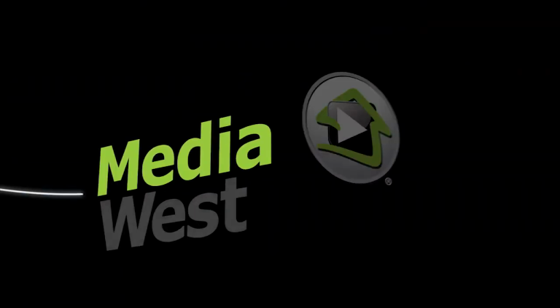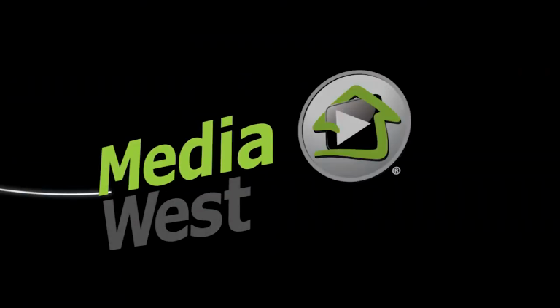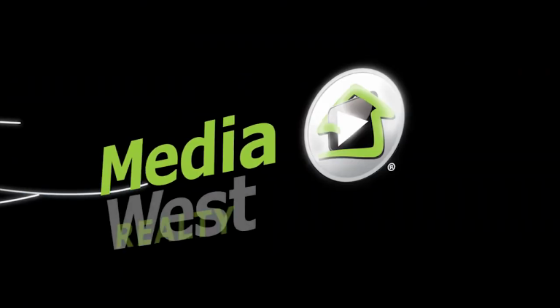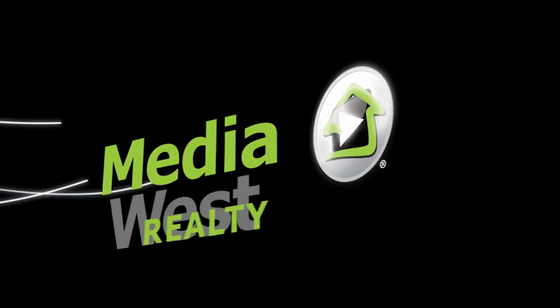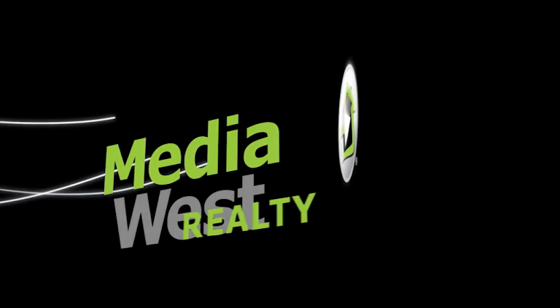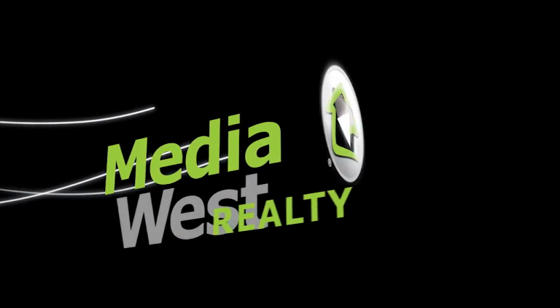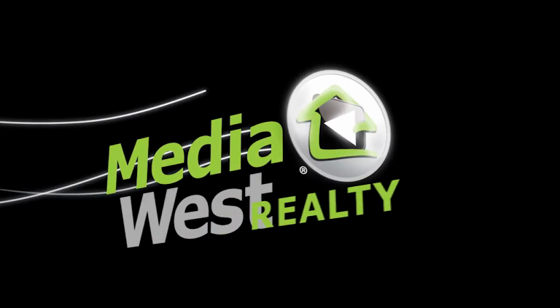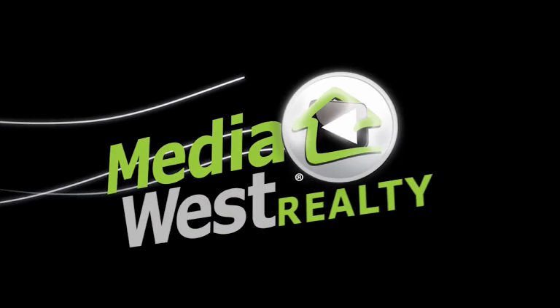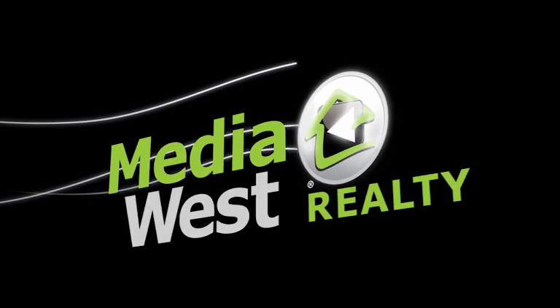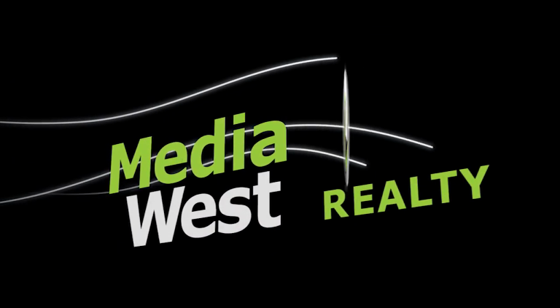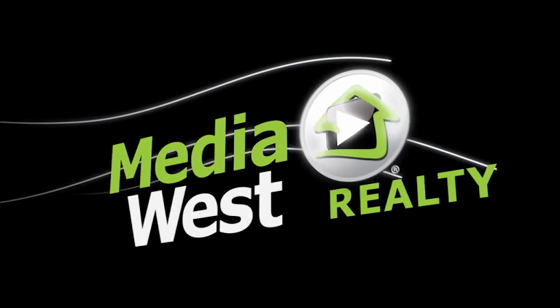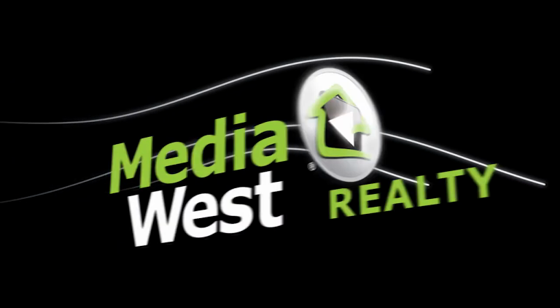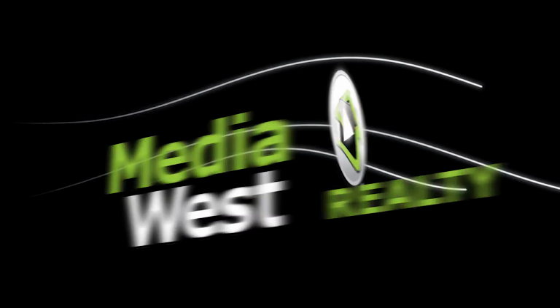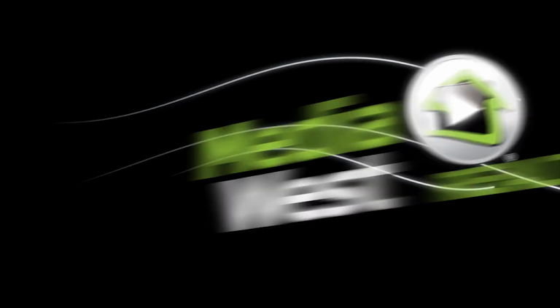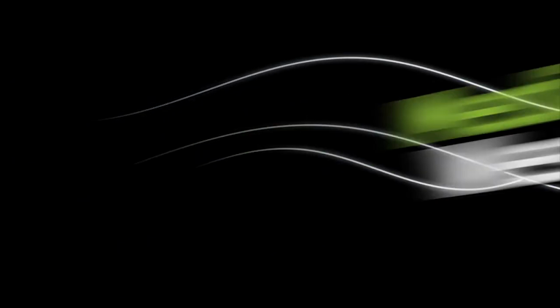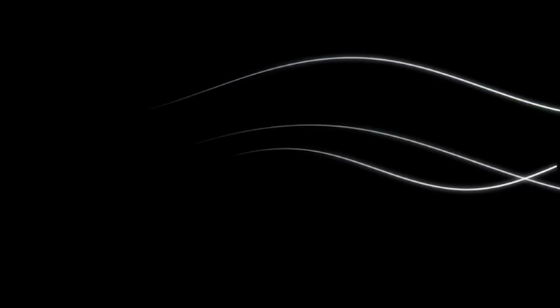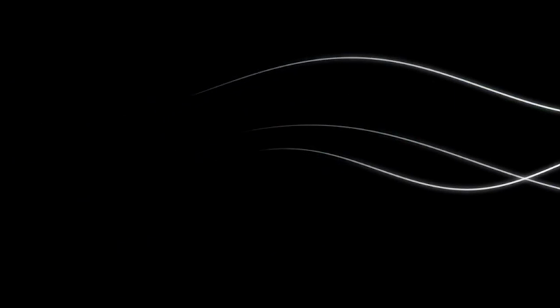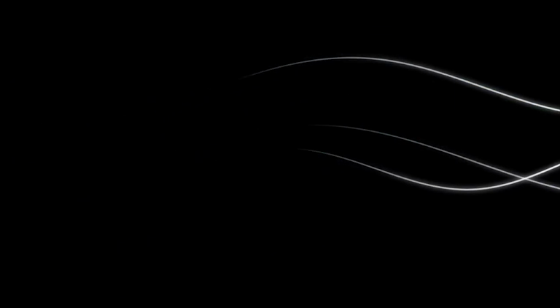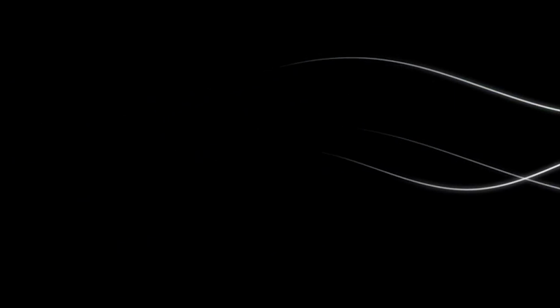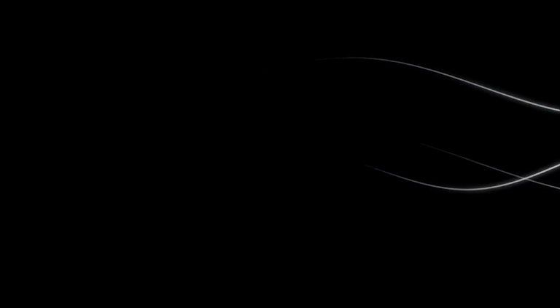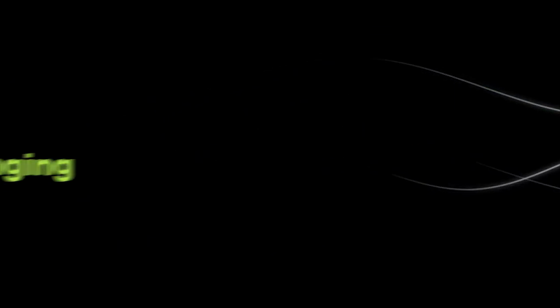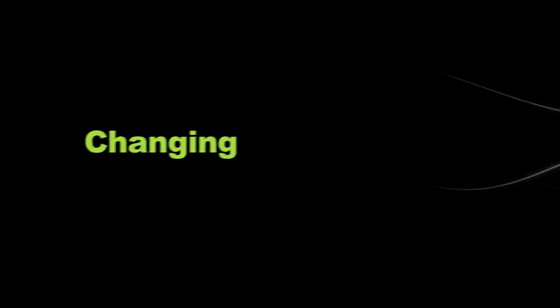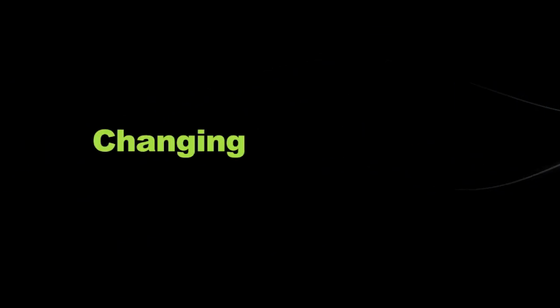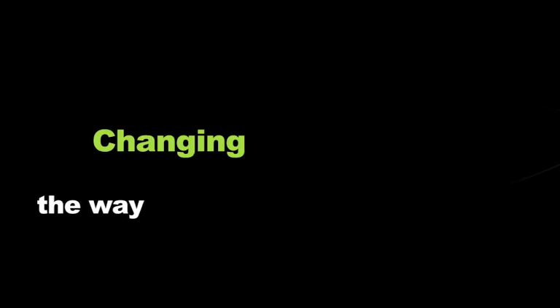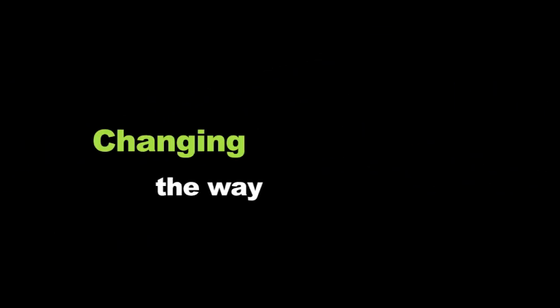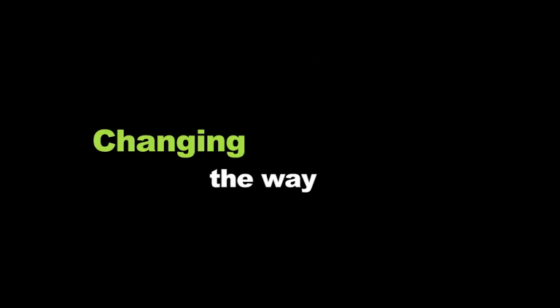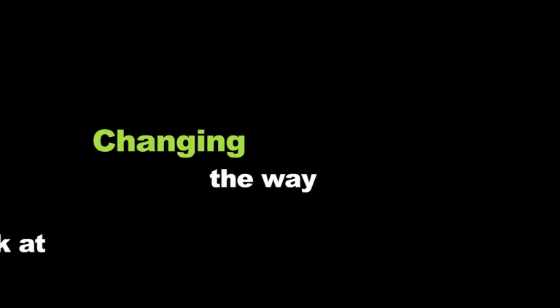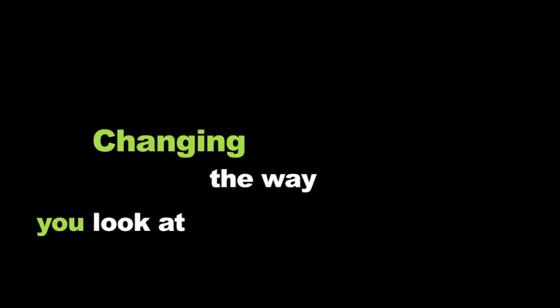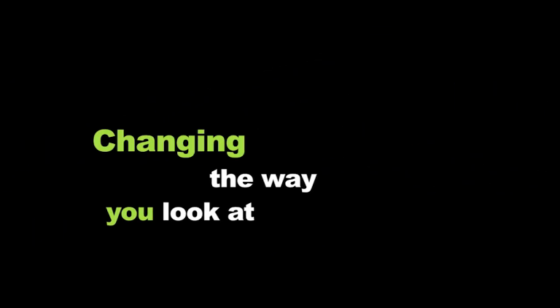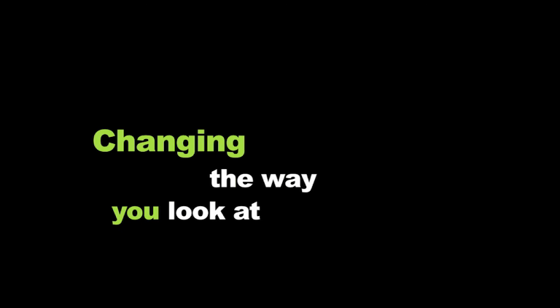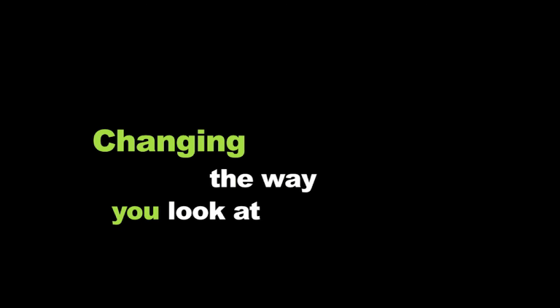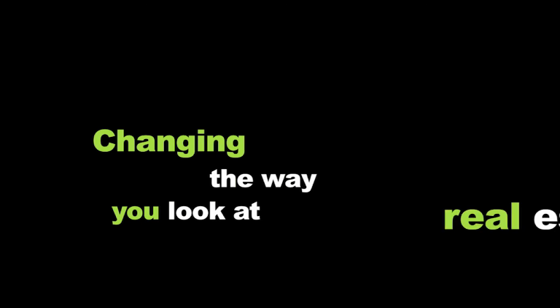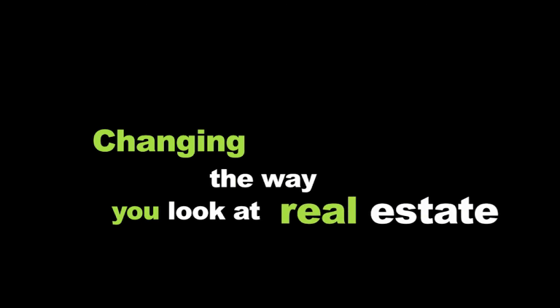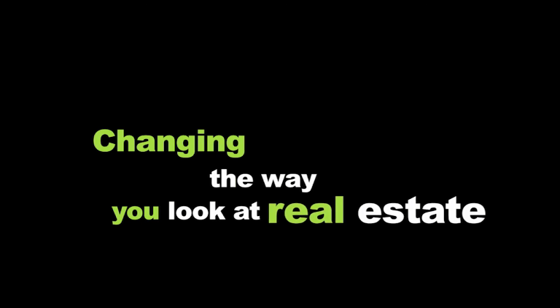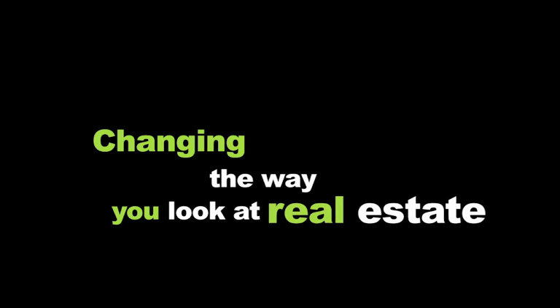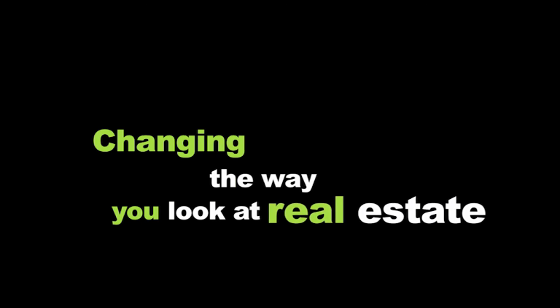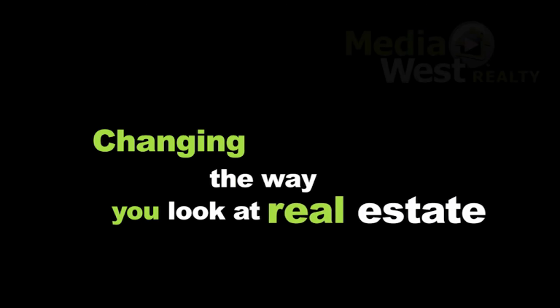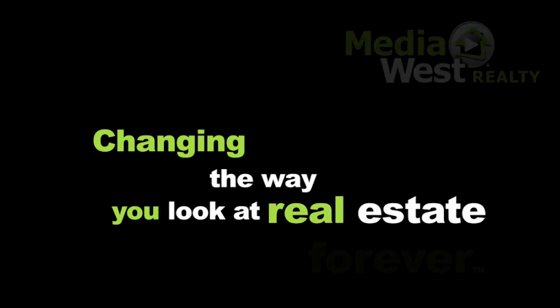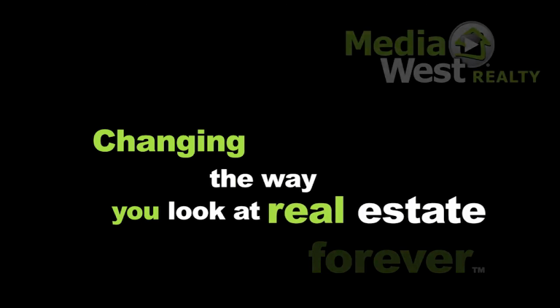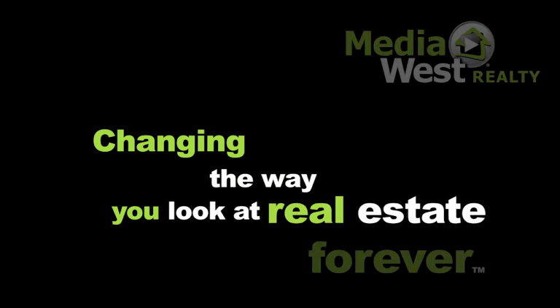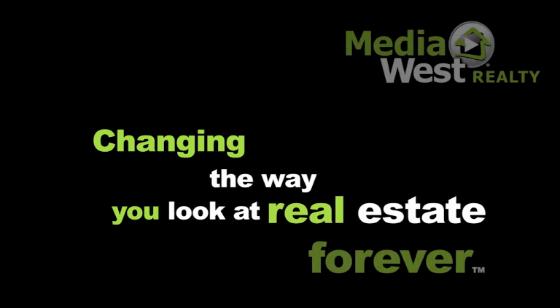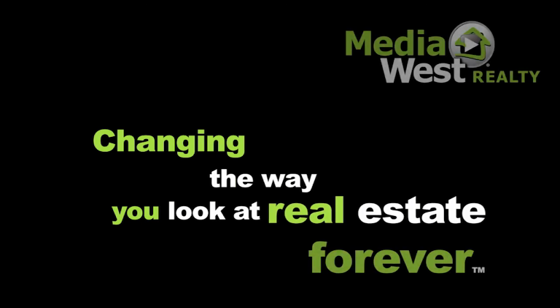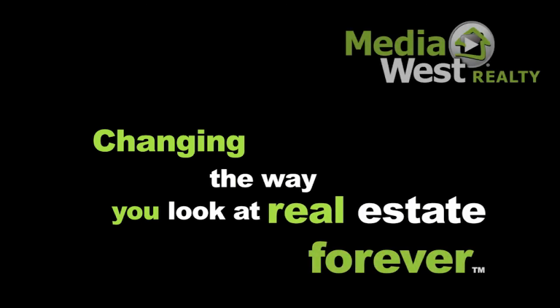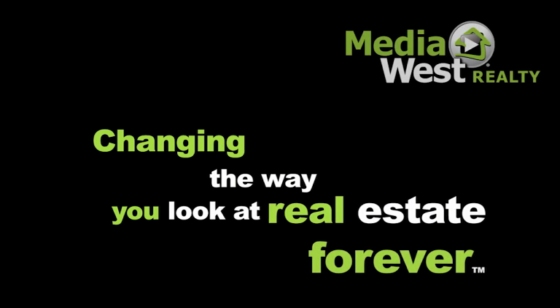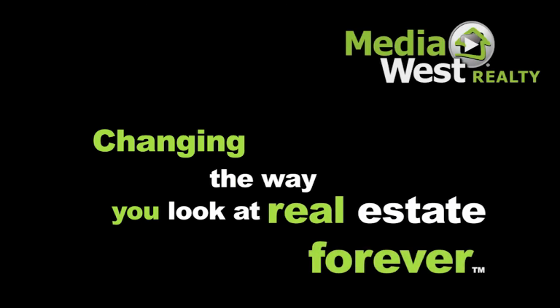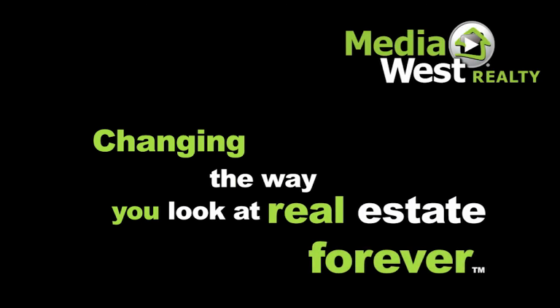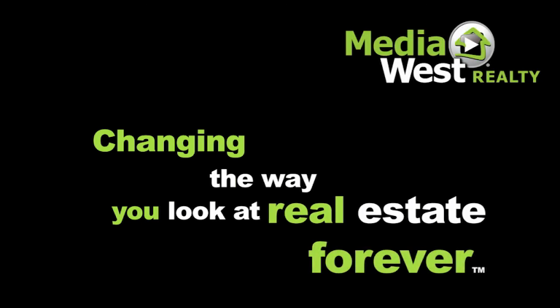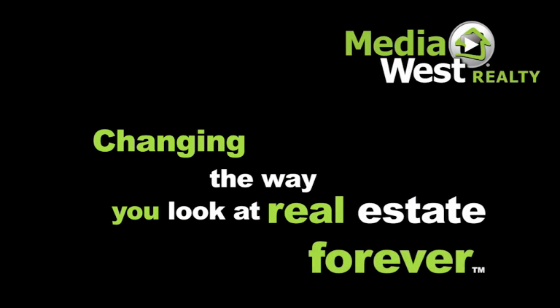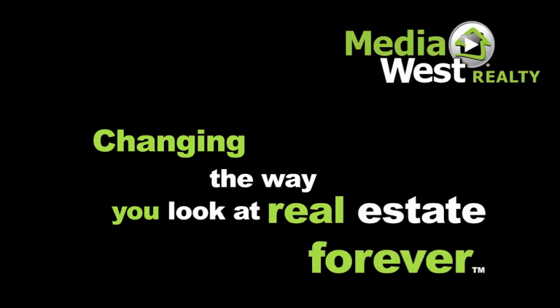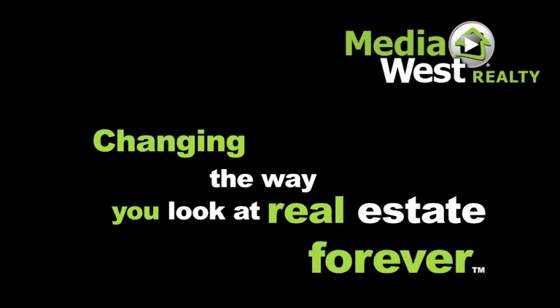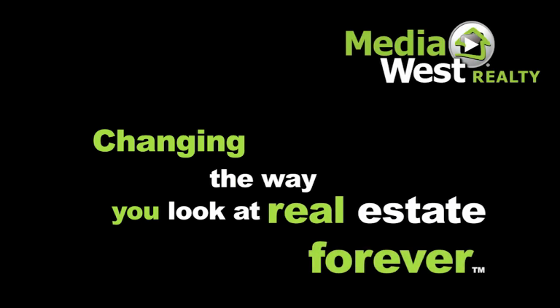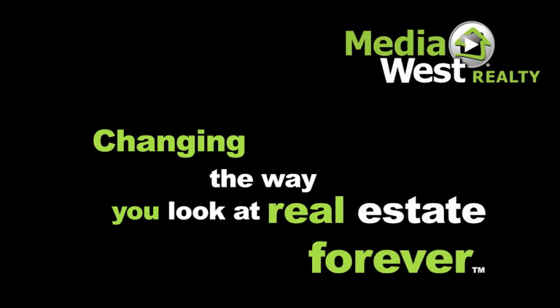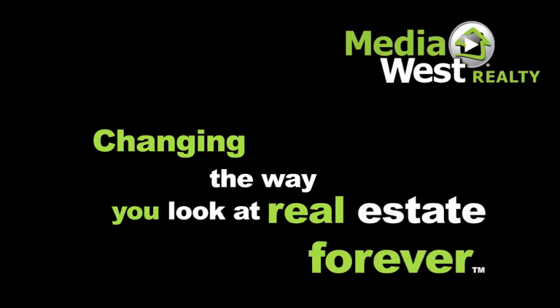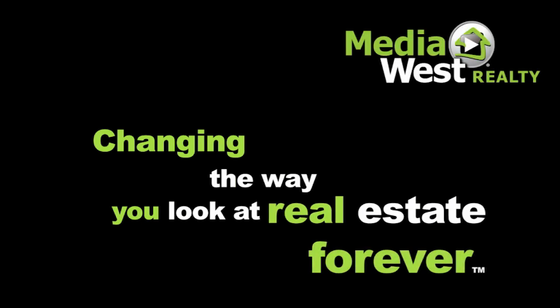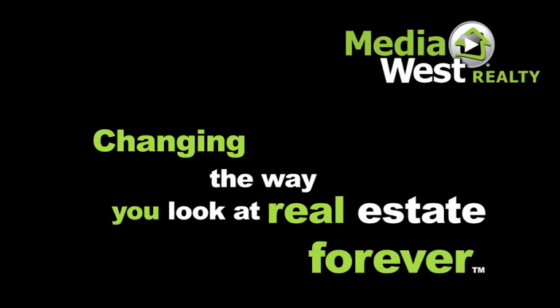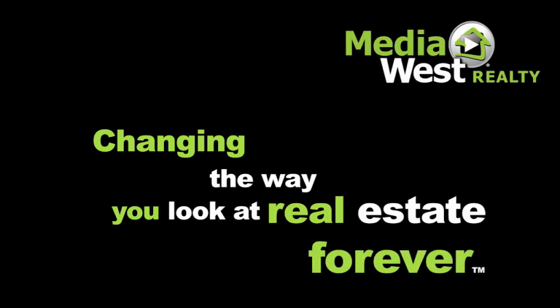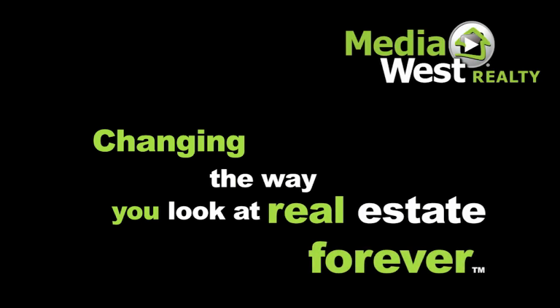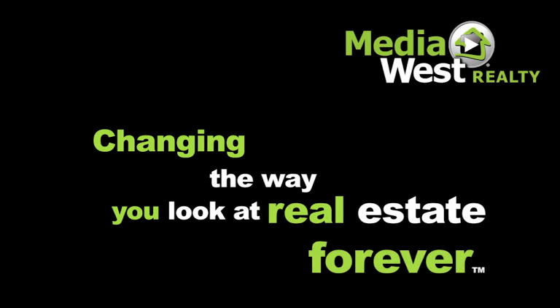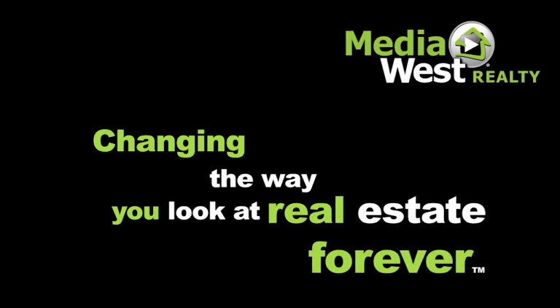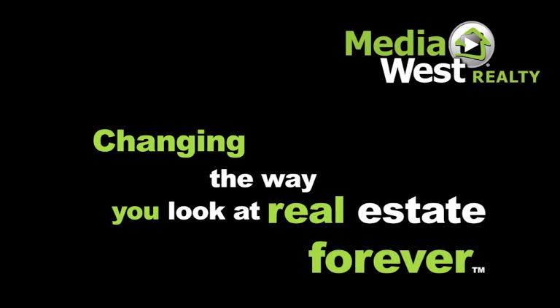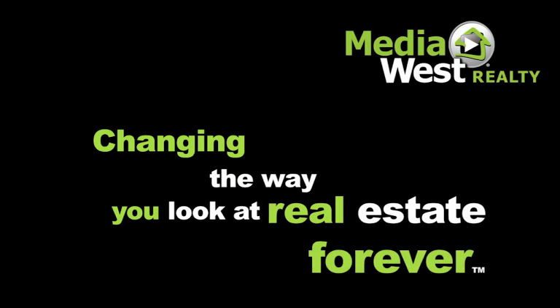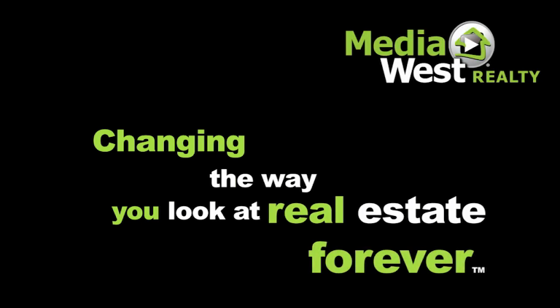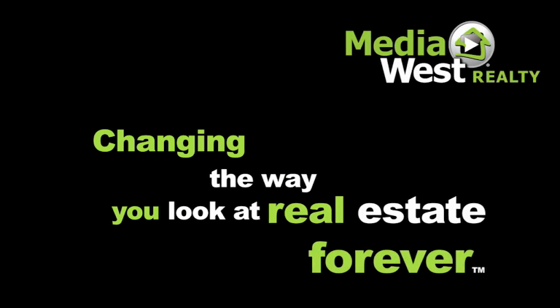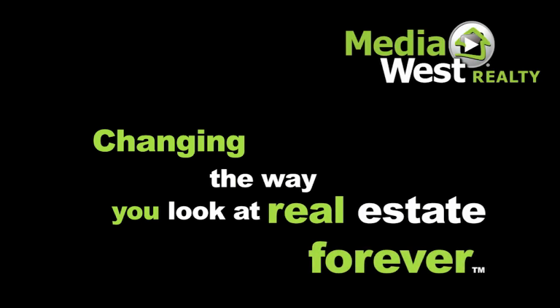Media West Realty. Changing the way you look at real estate forever.